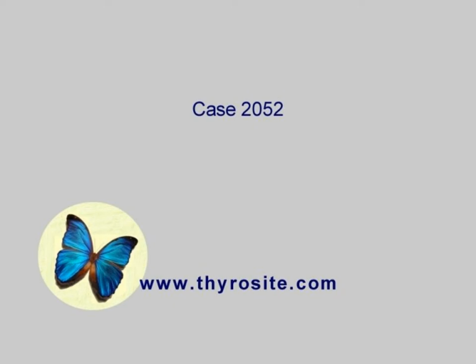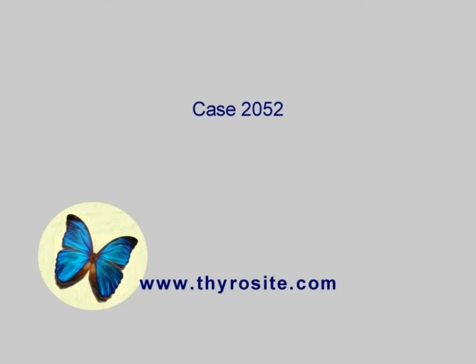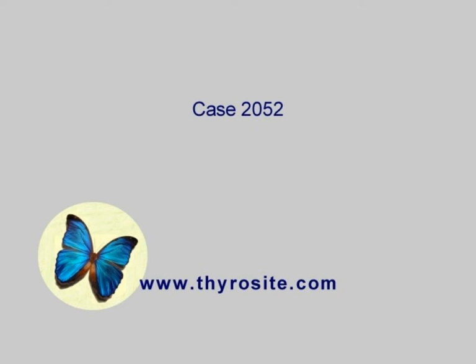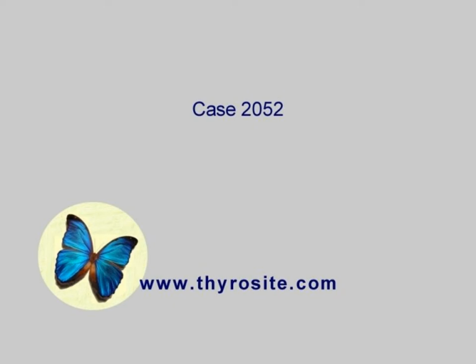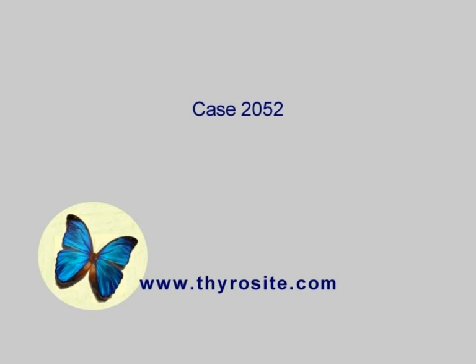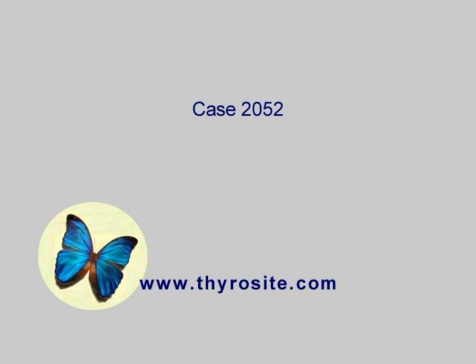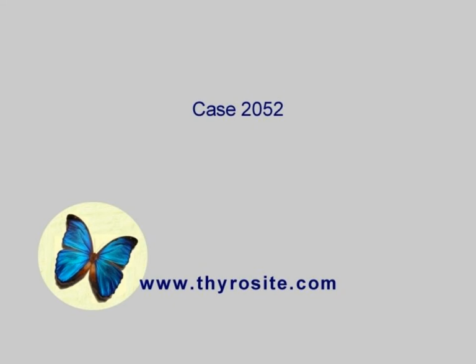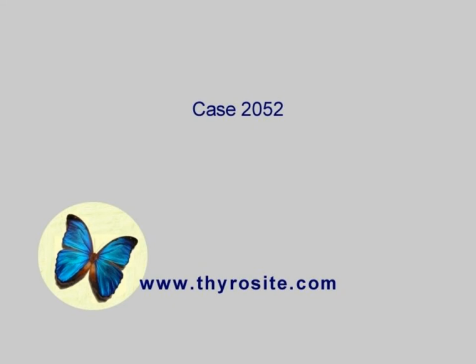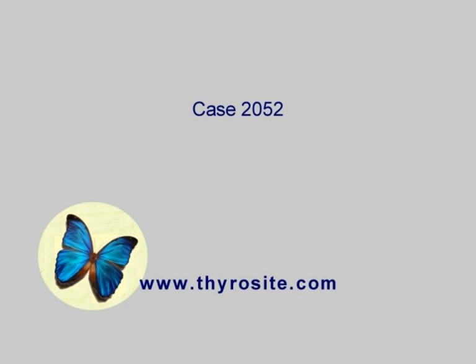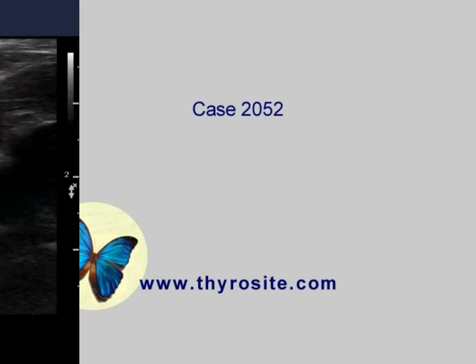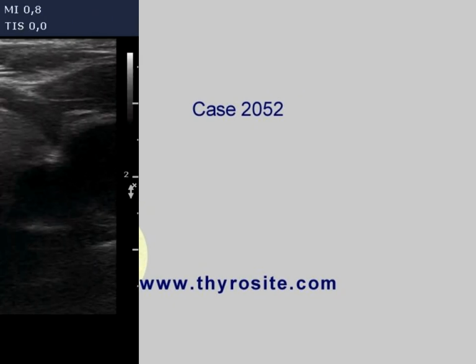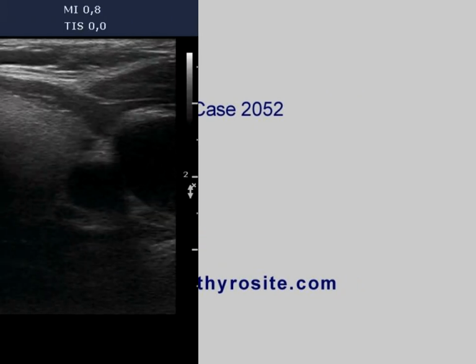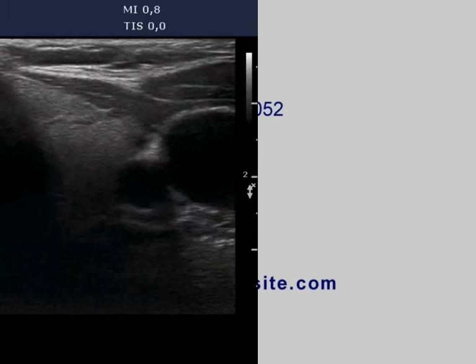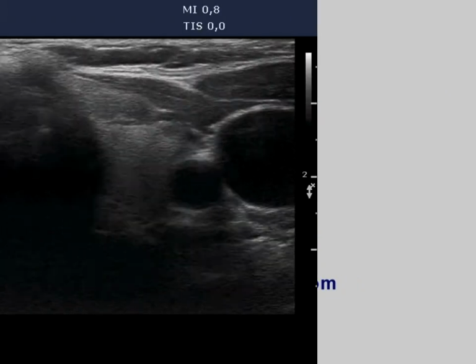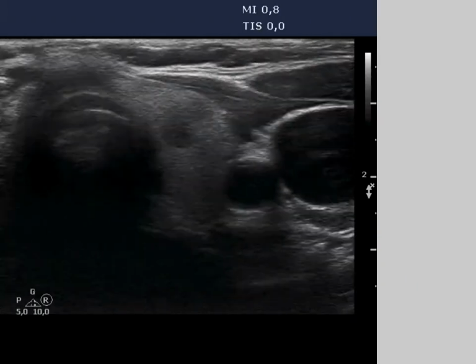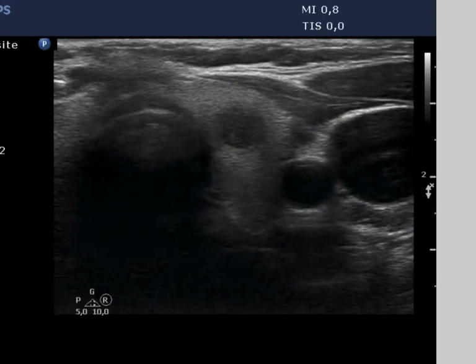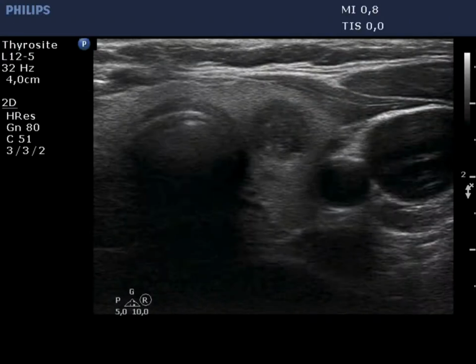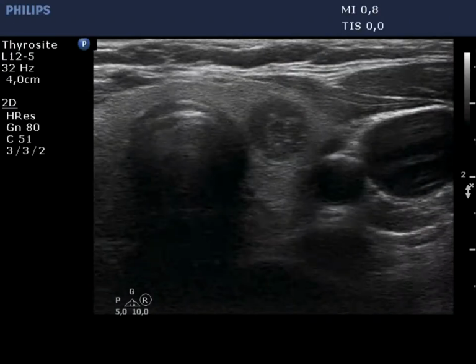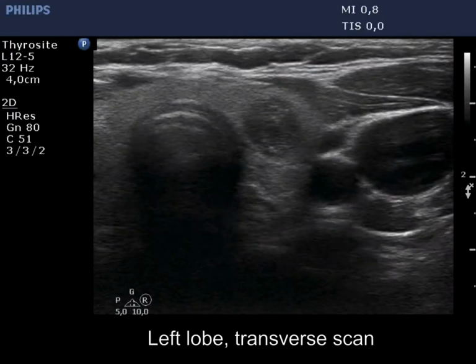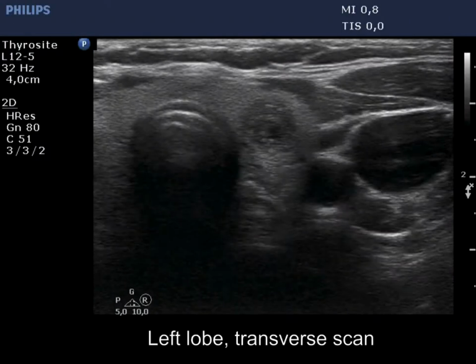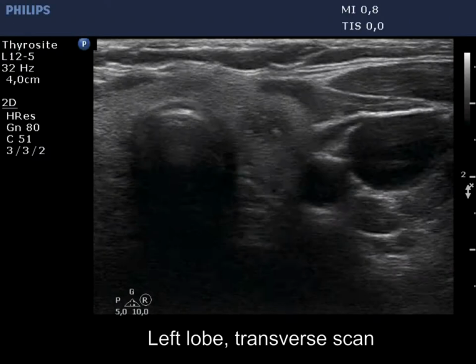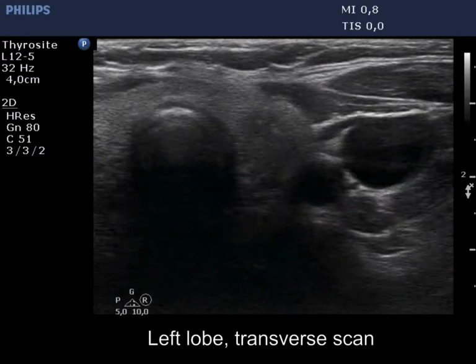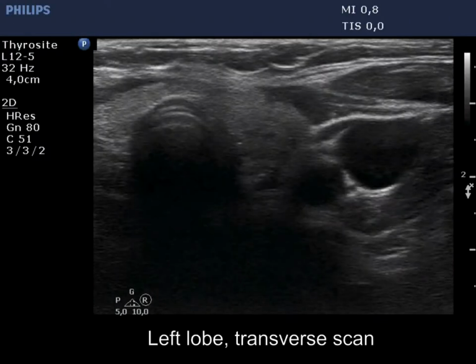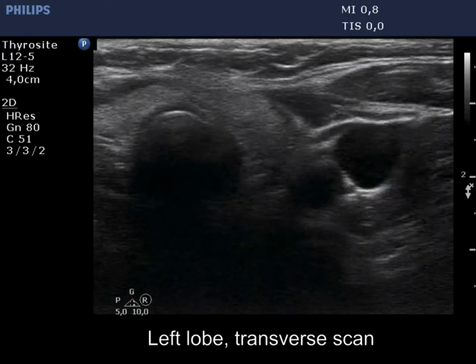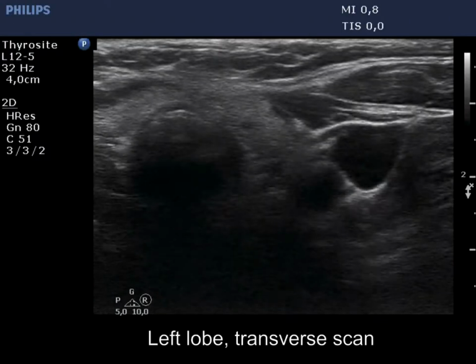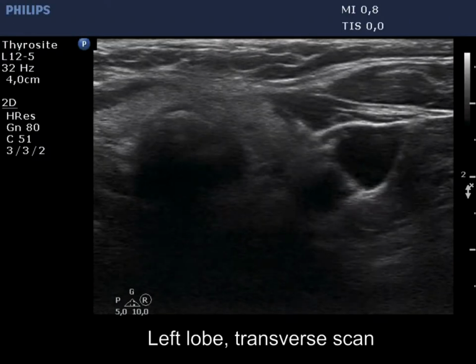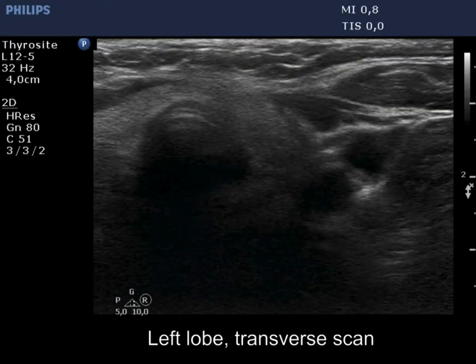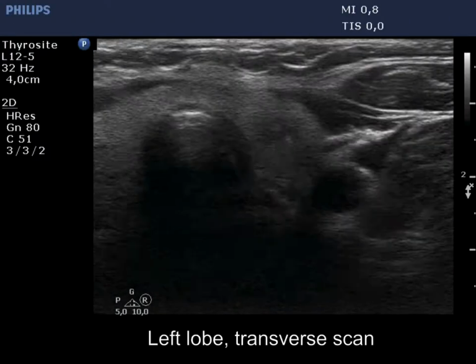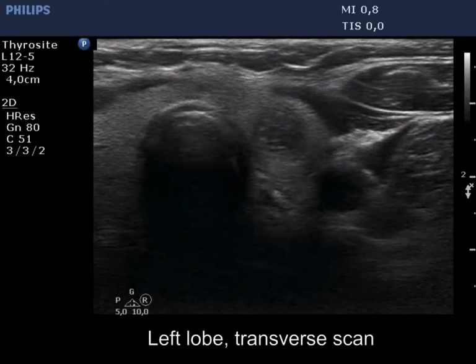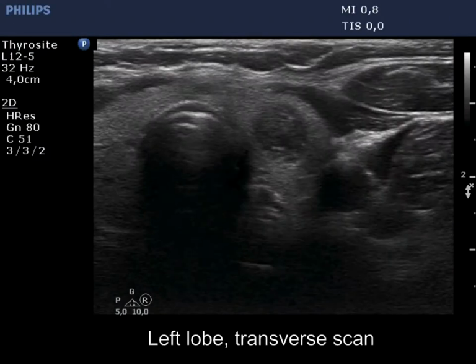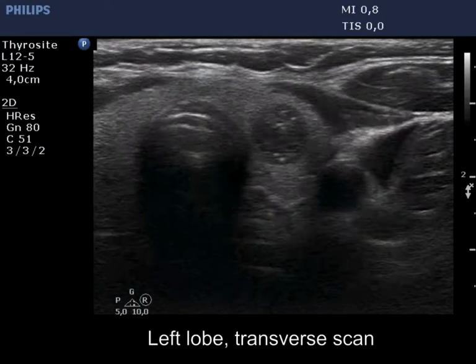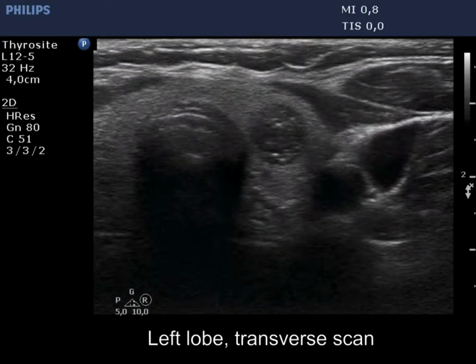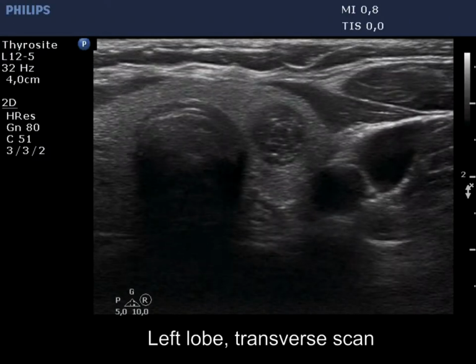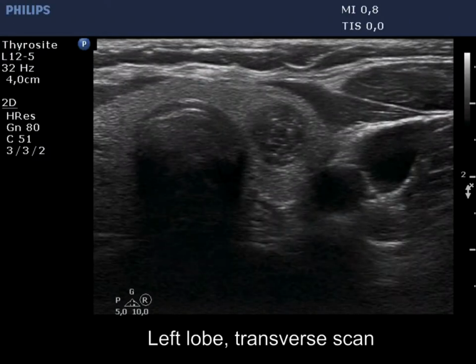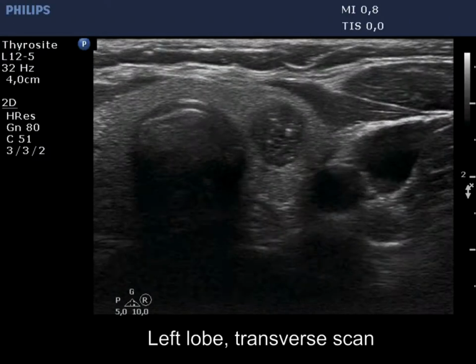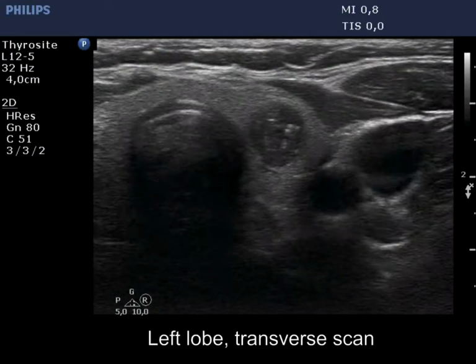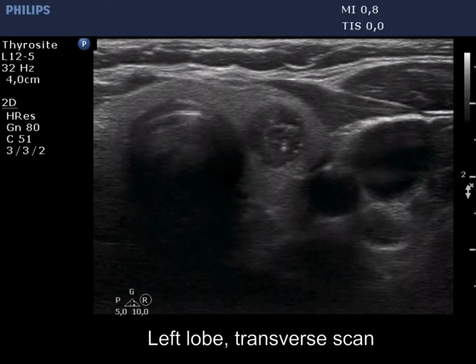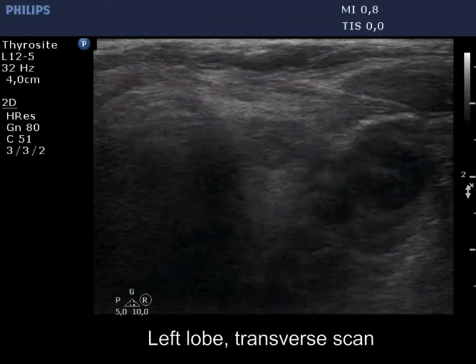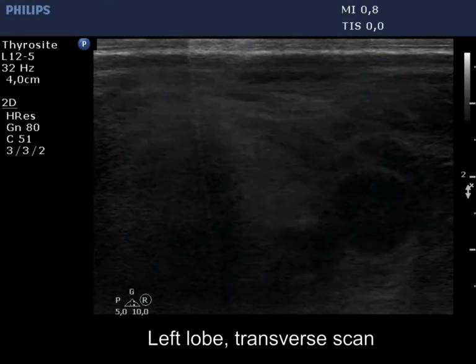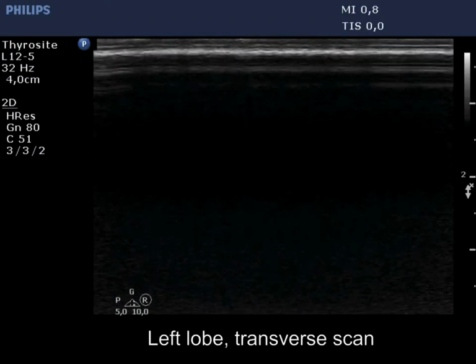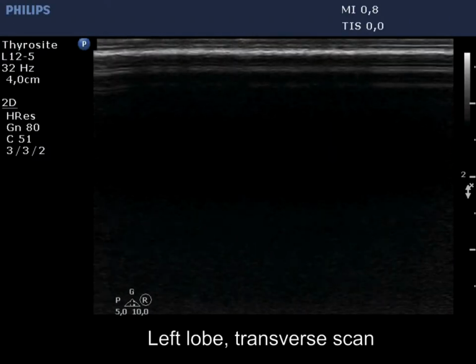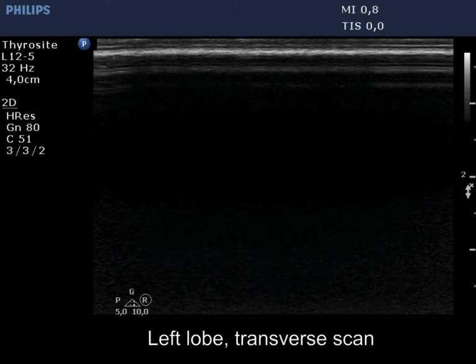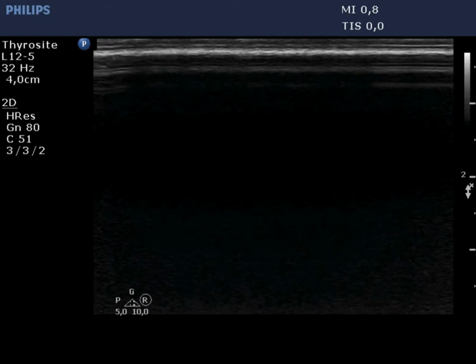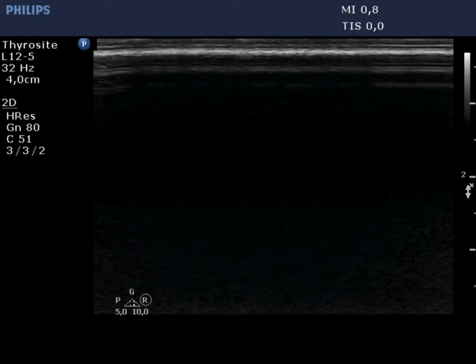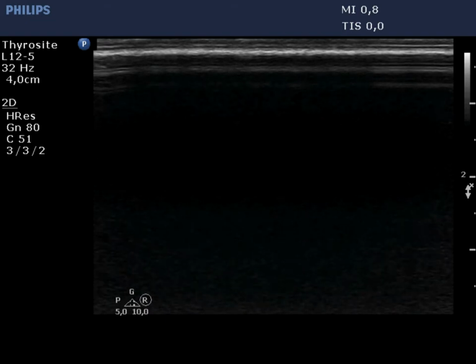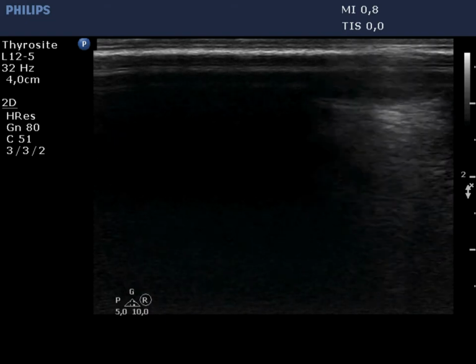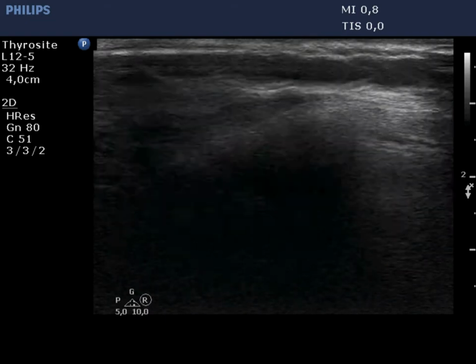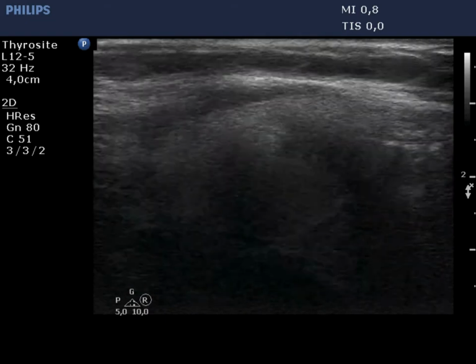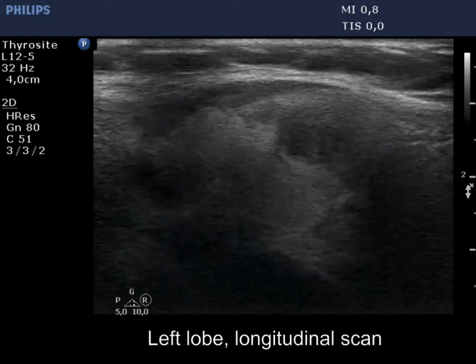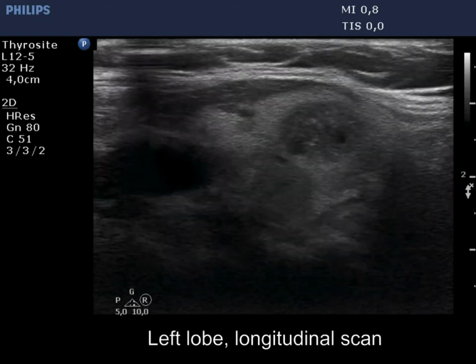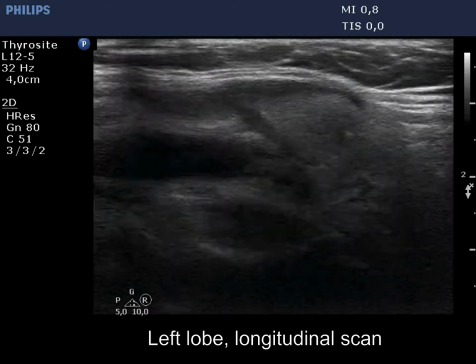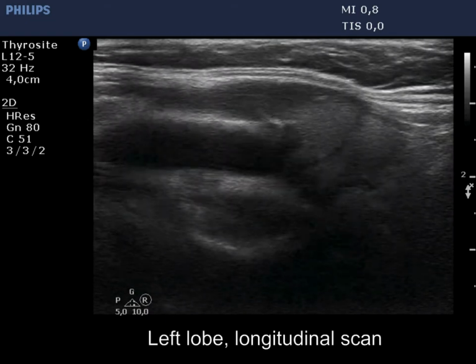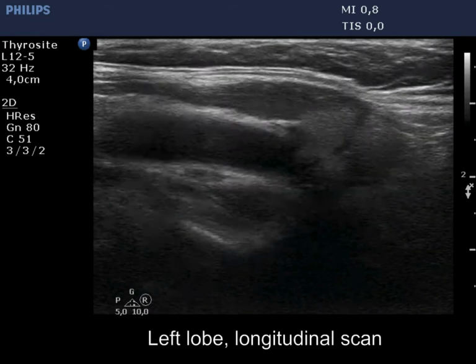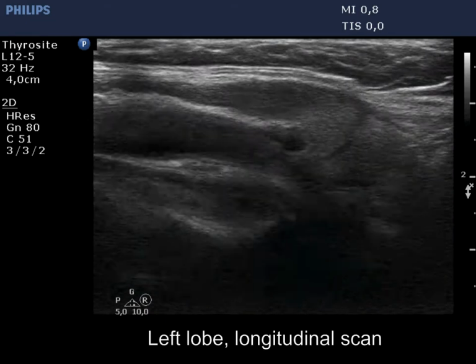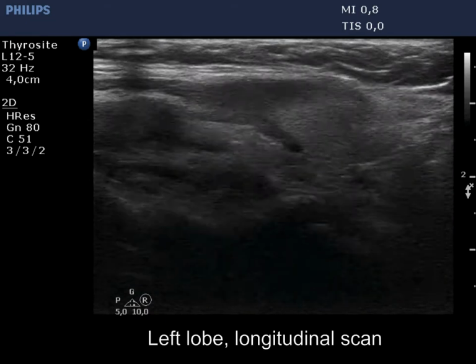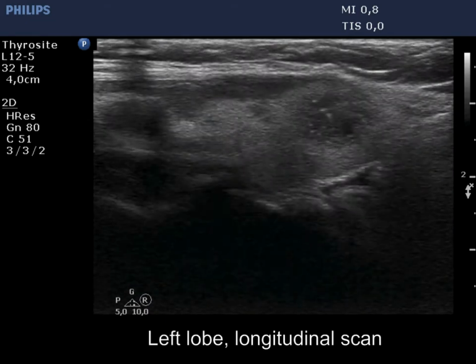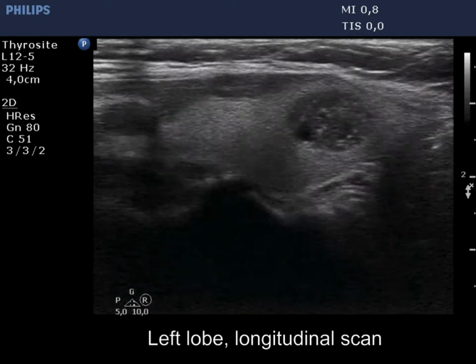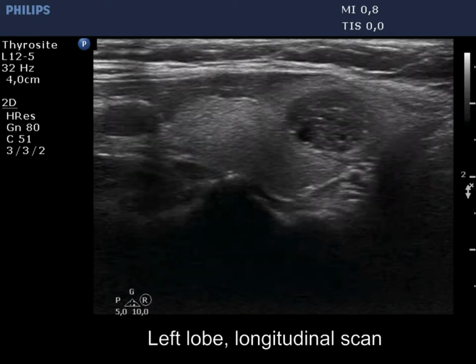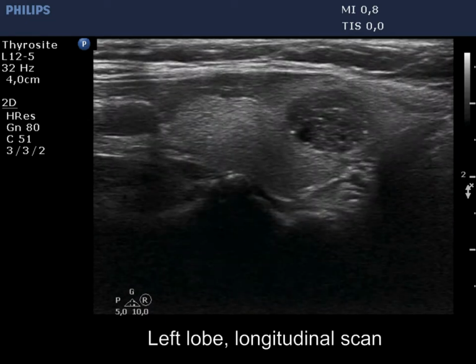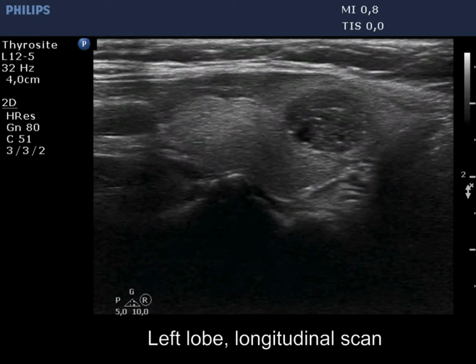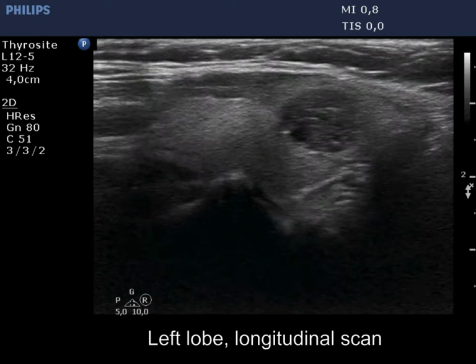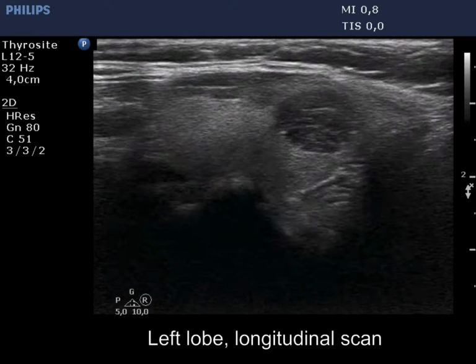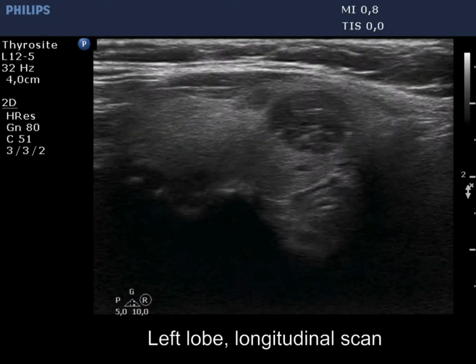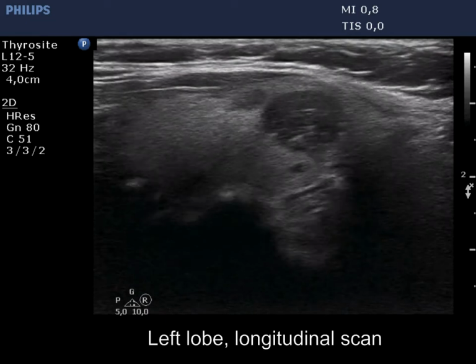The hypoechoic nodule in the left lobe shows a taller-than-wide shape. The nodule had numerous echogenic granules and lines.